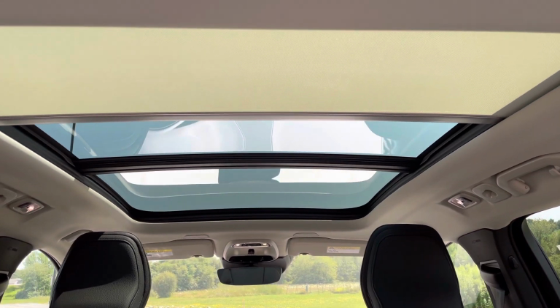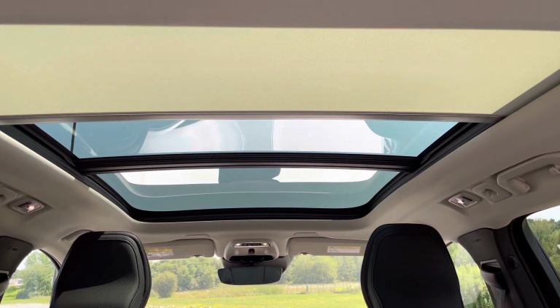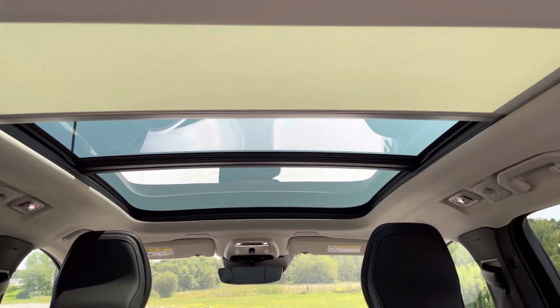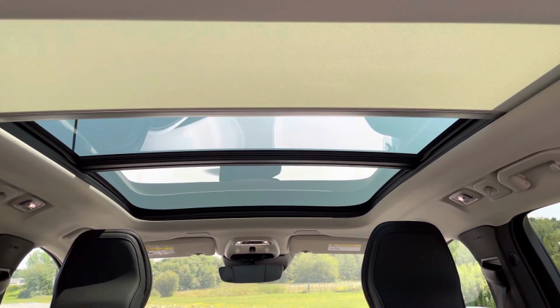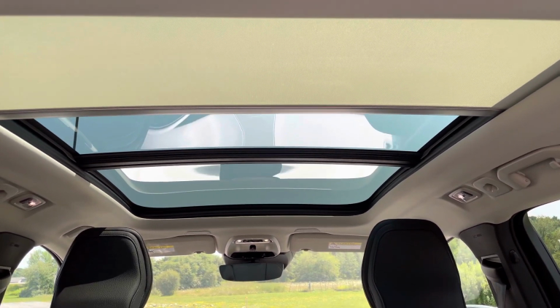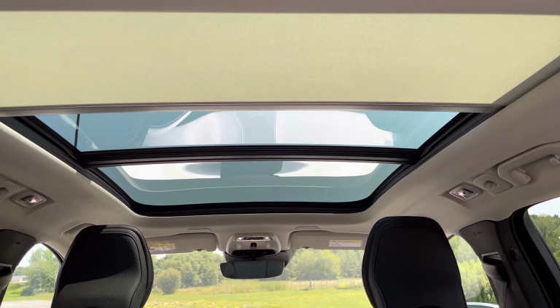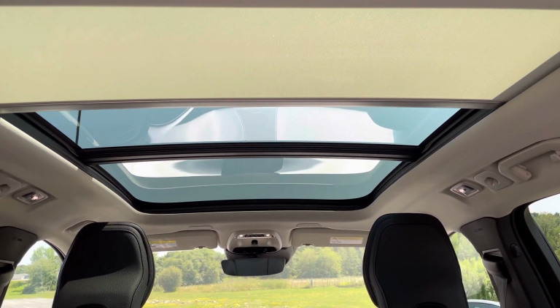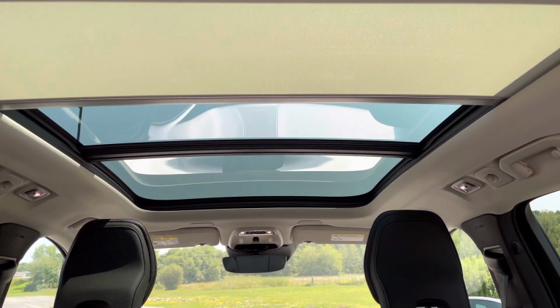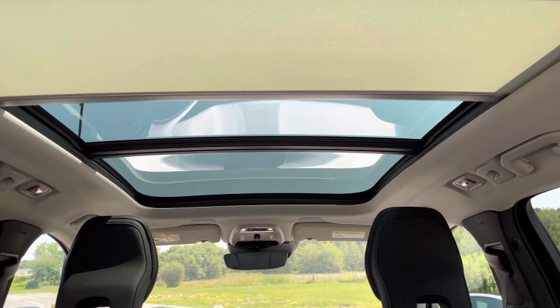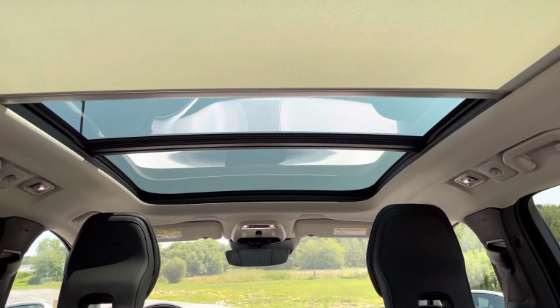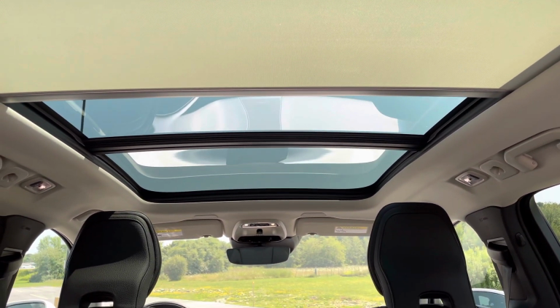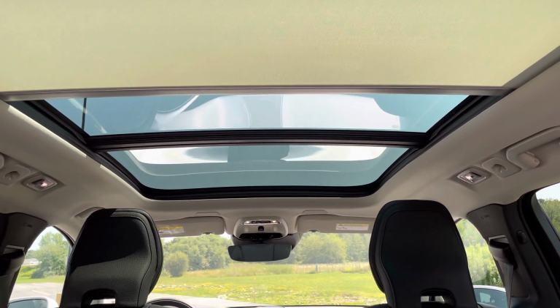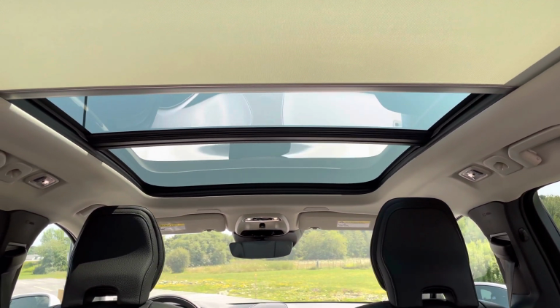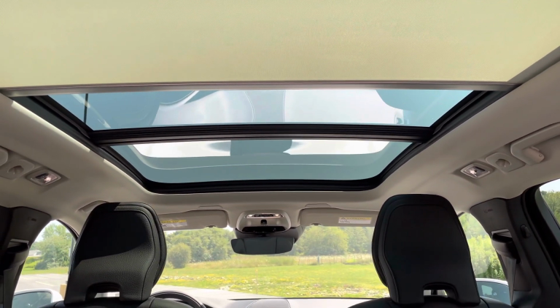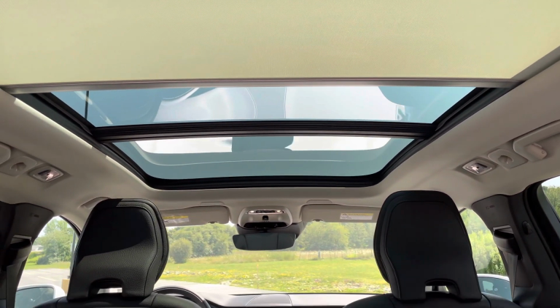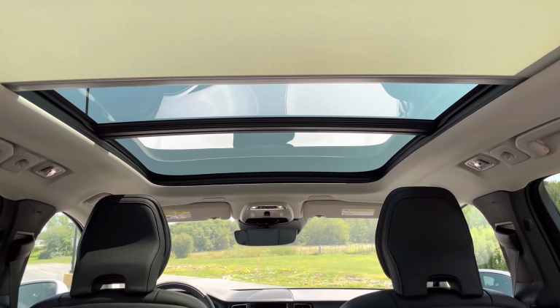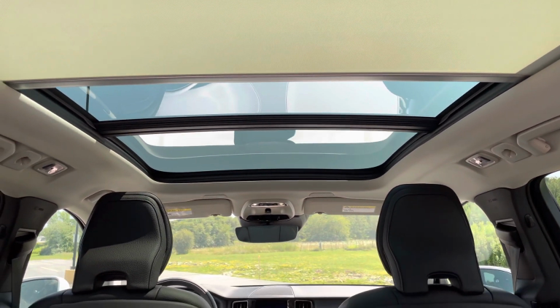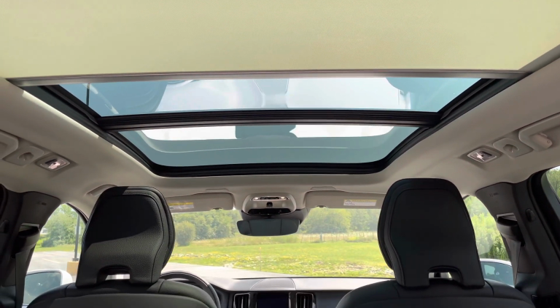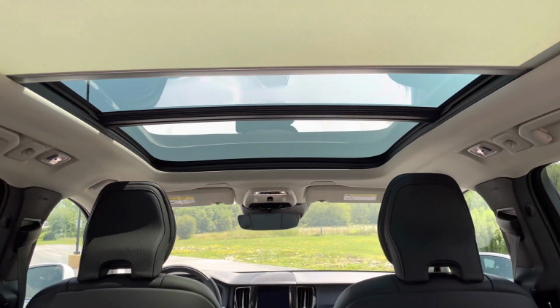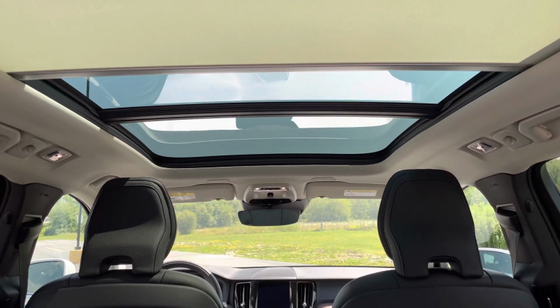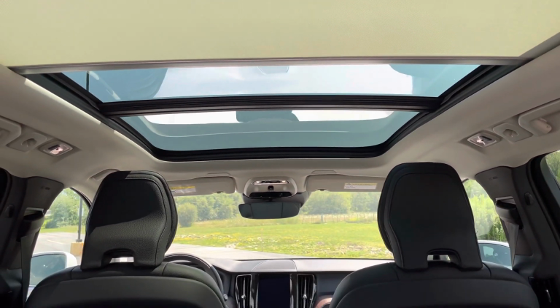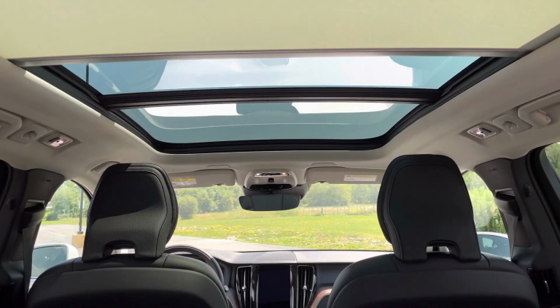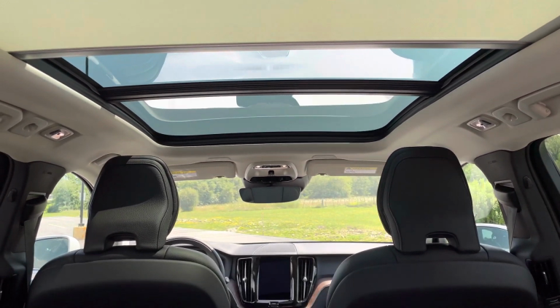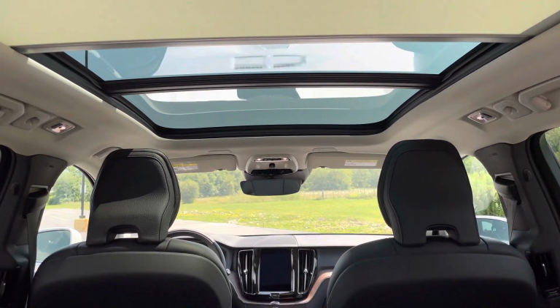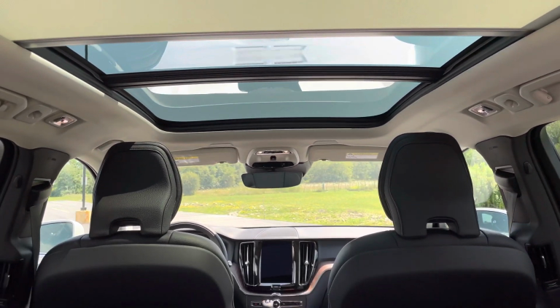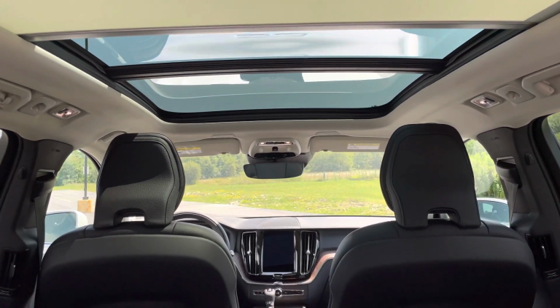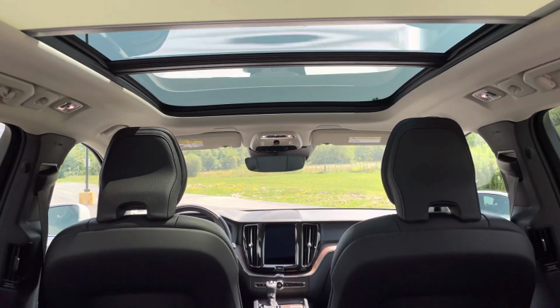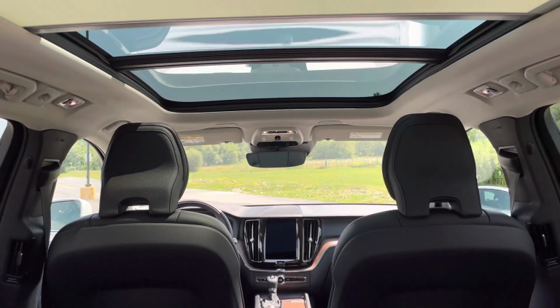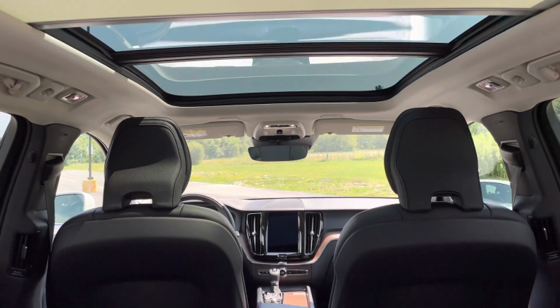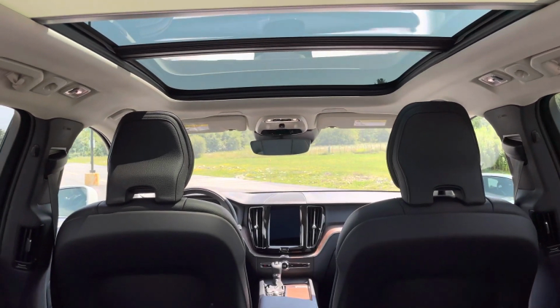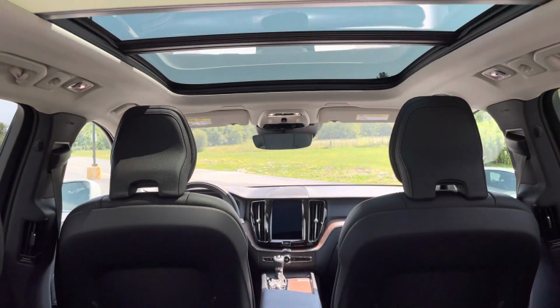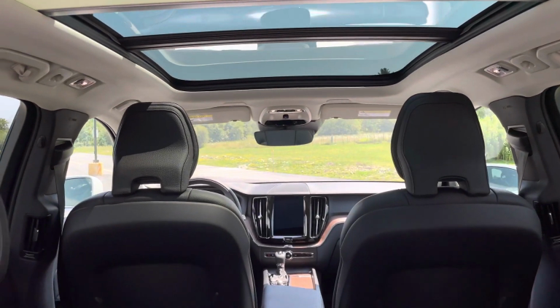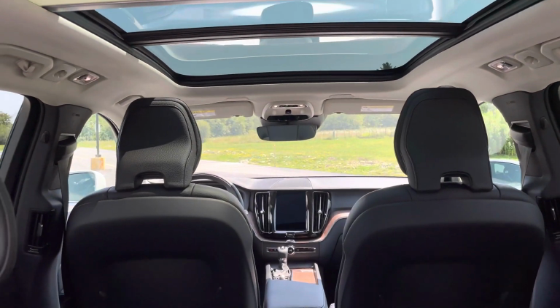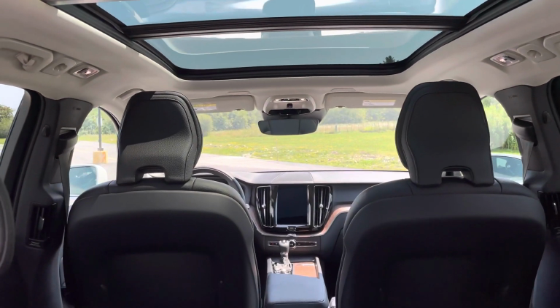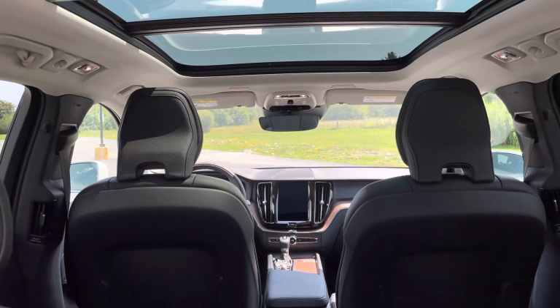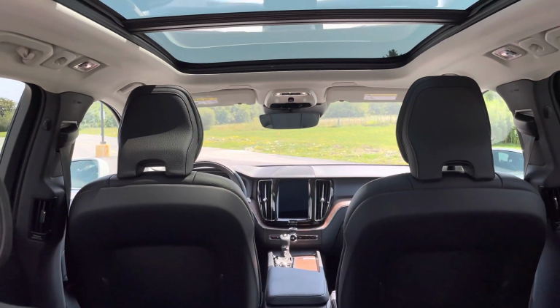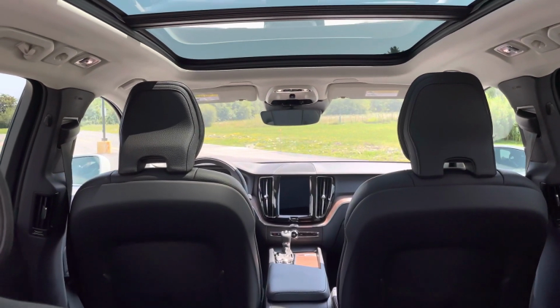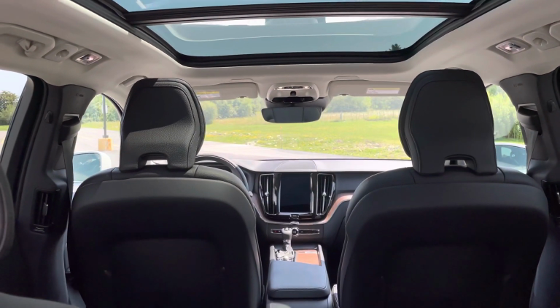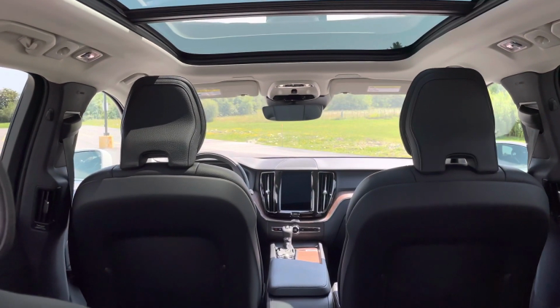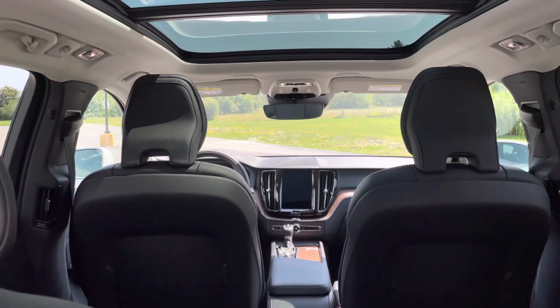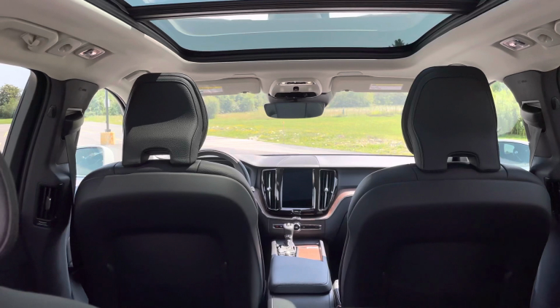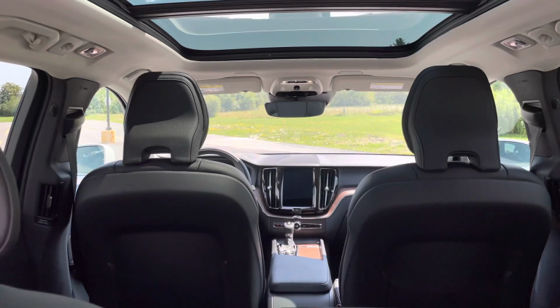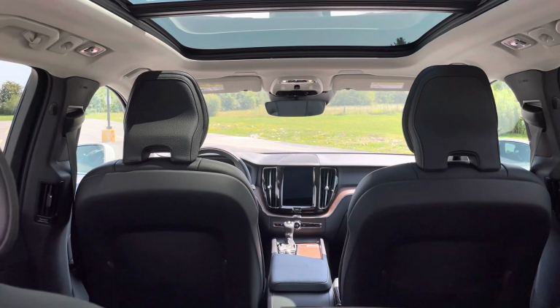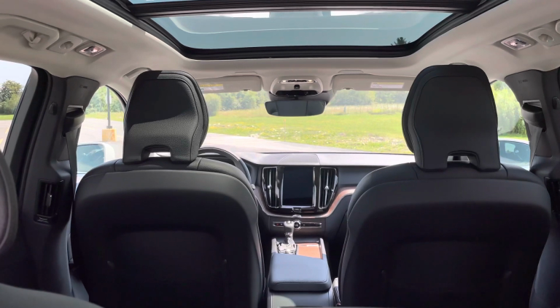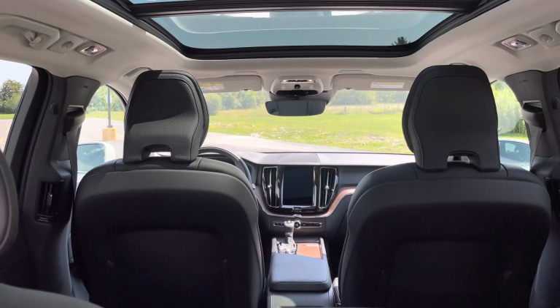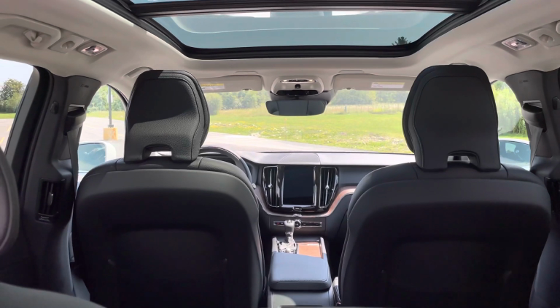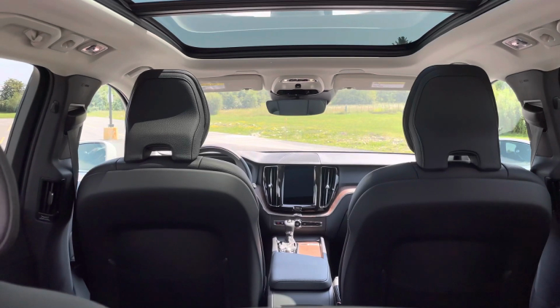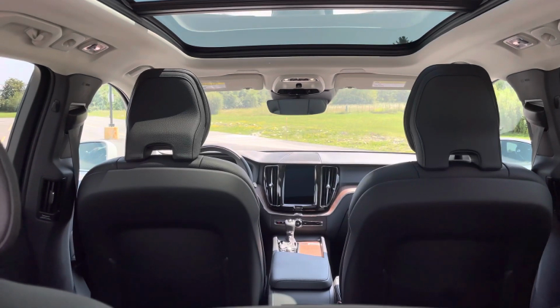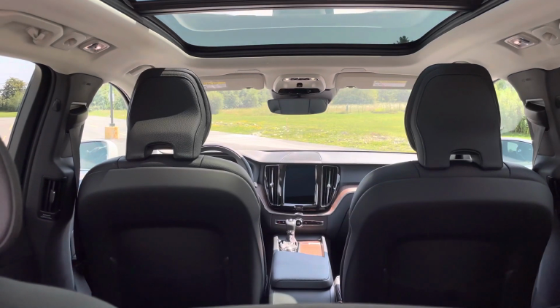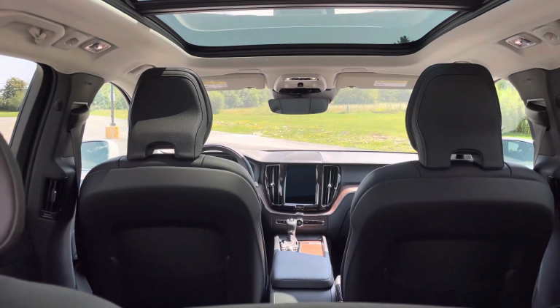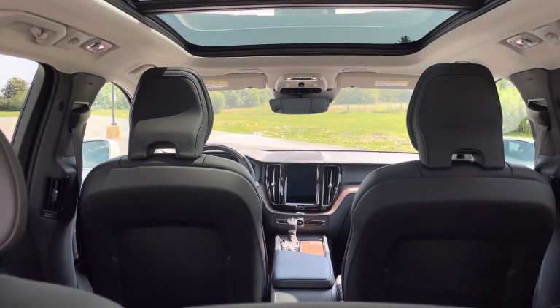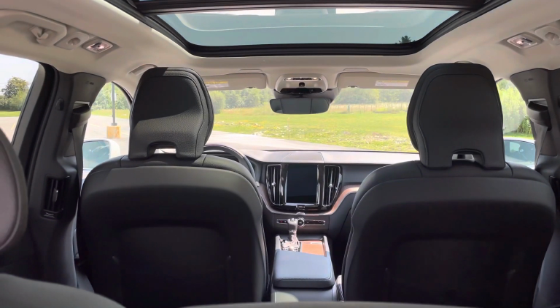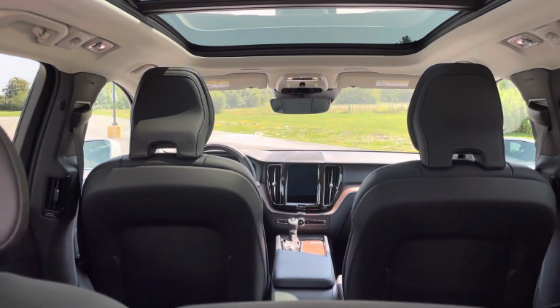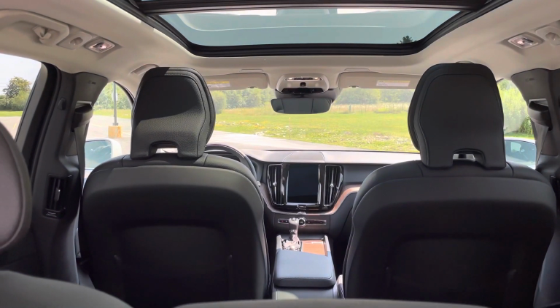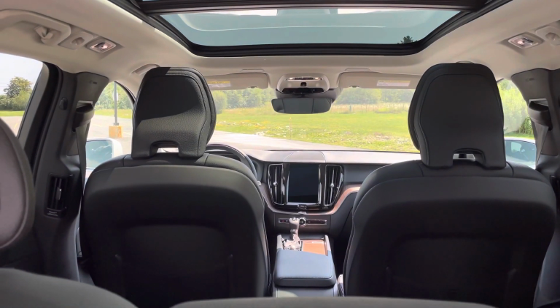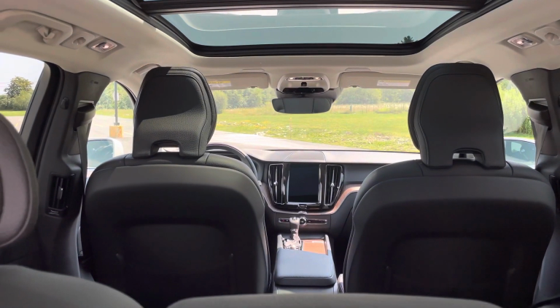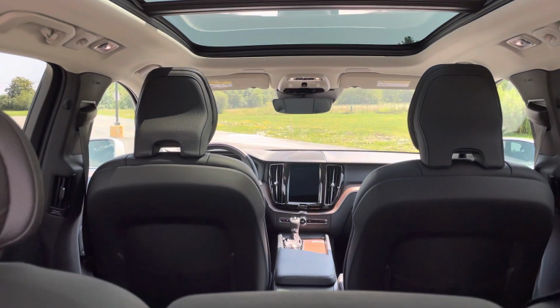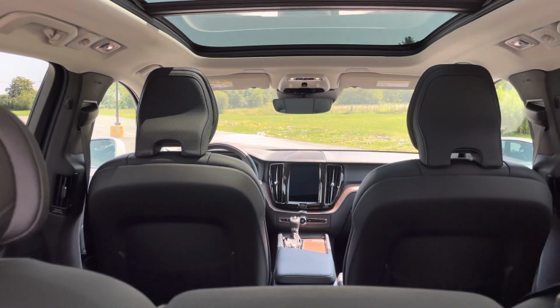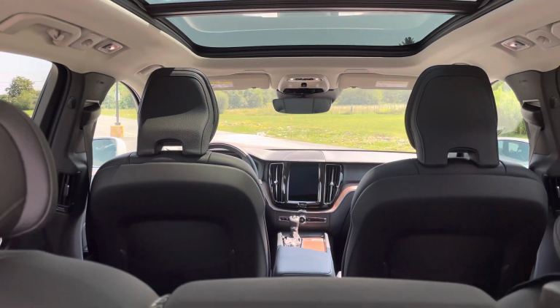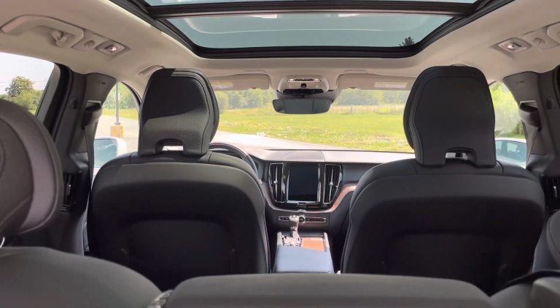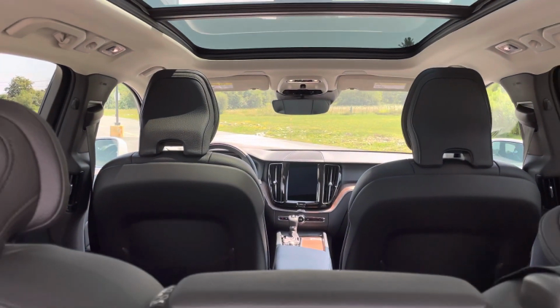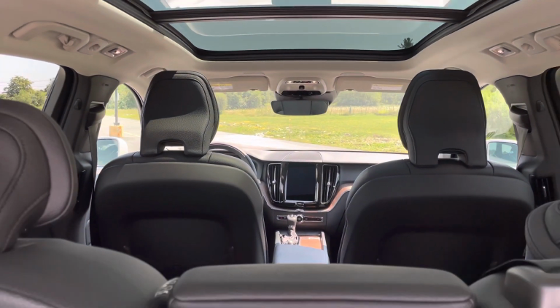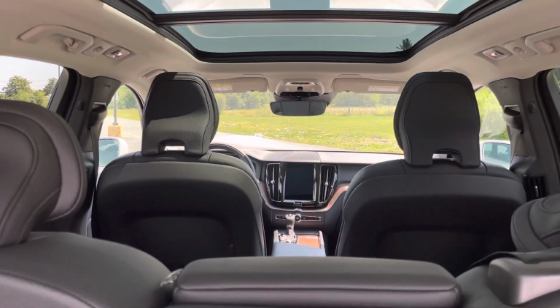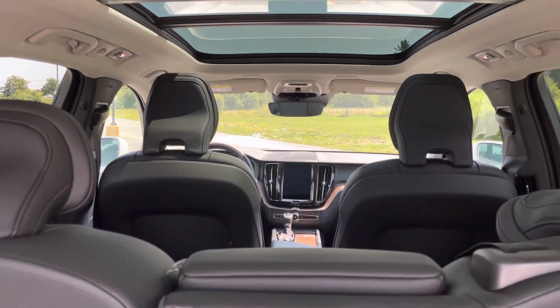Giant panoramic sunroof that has a power sunshade, and this also has the Harman Kardon stereo system.